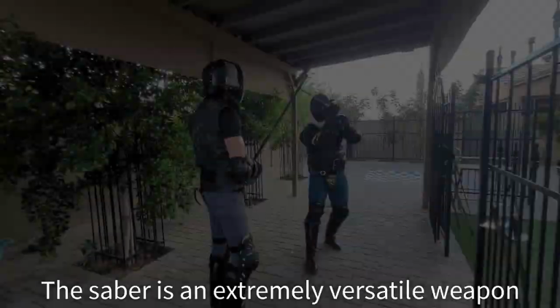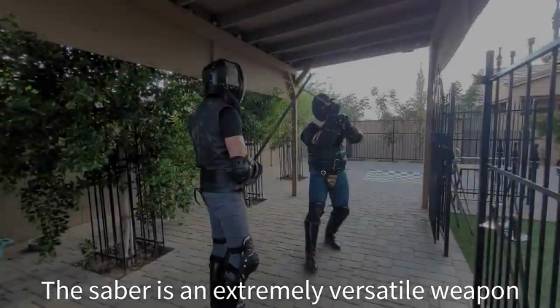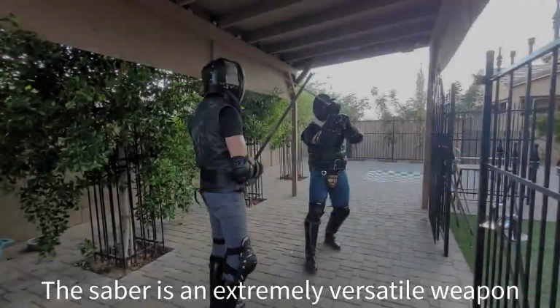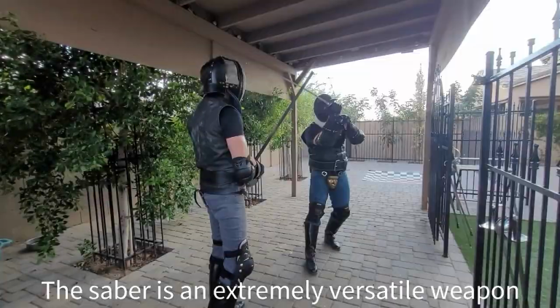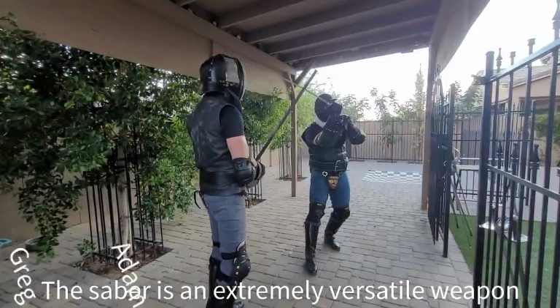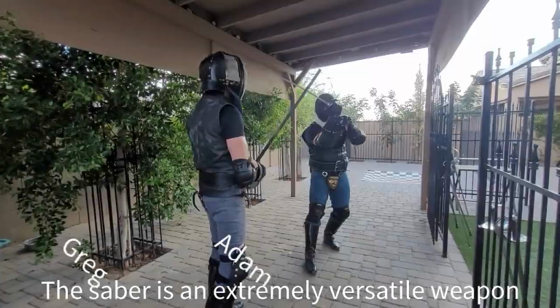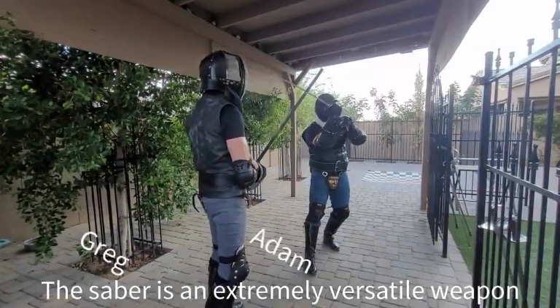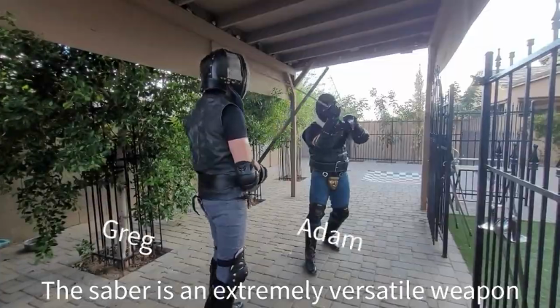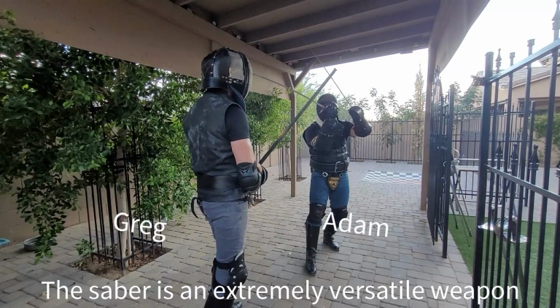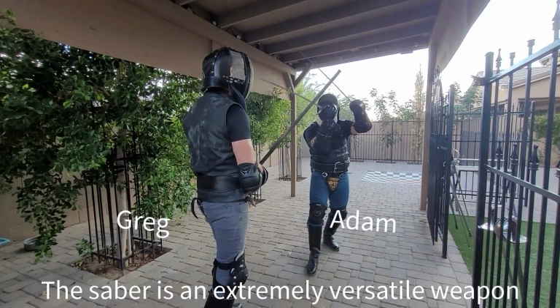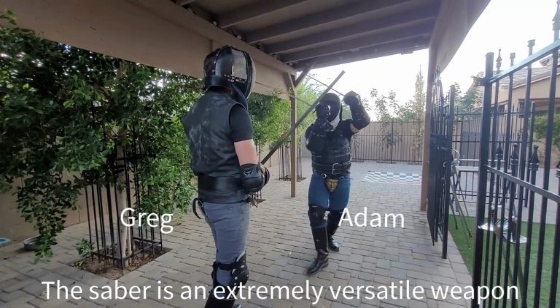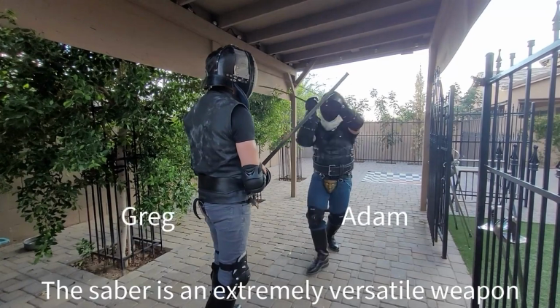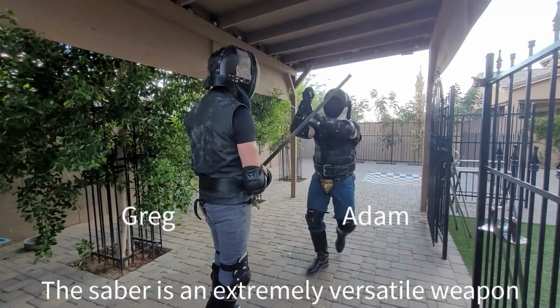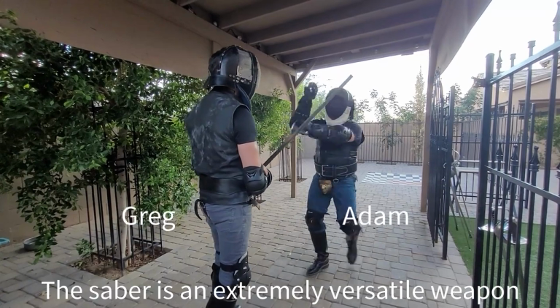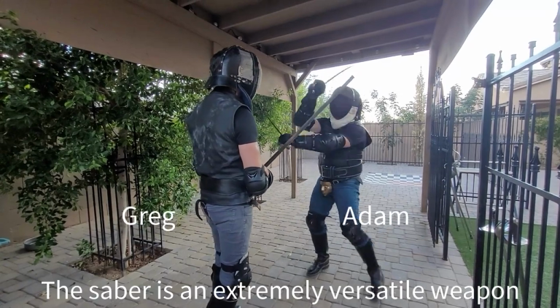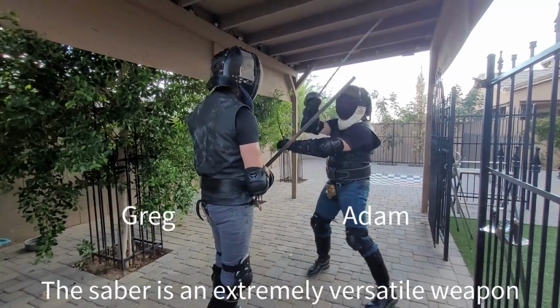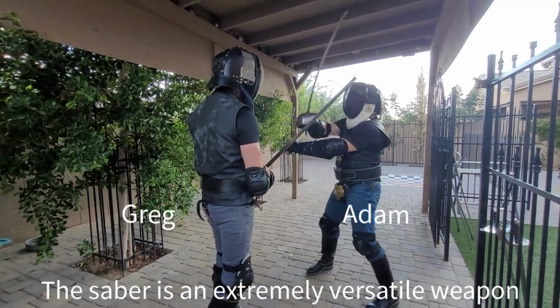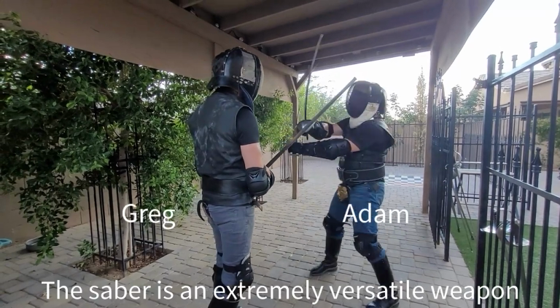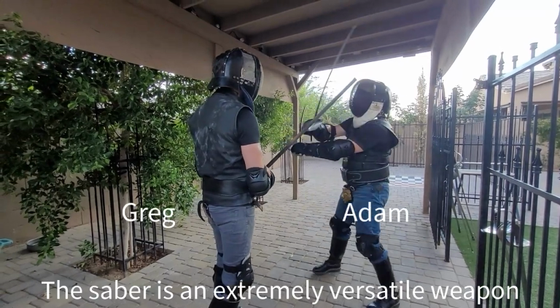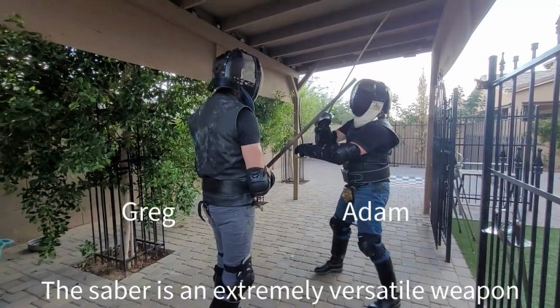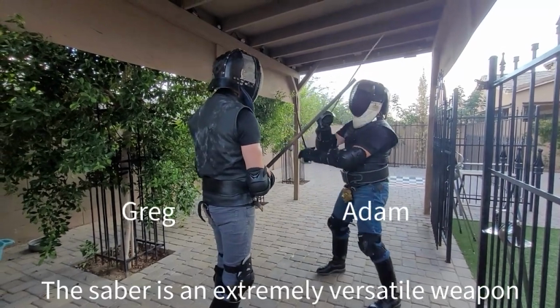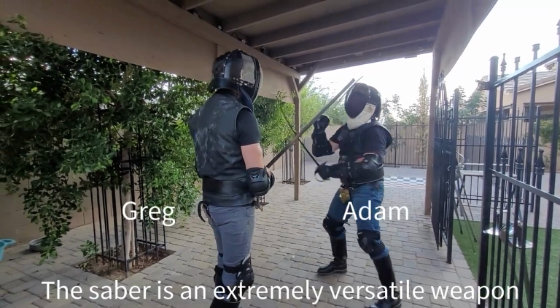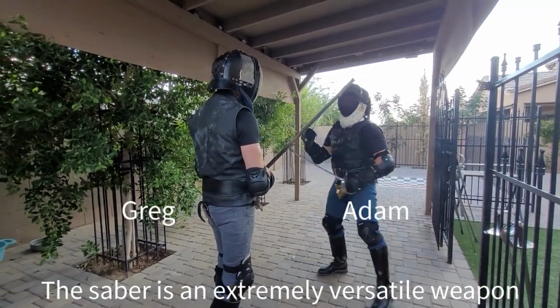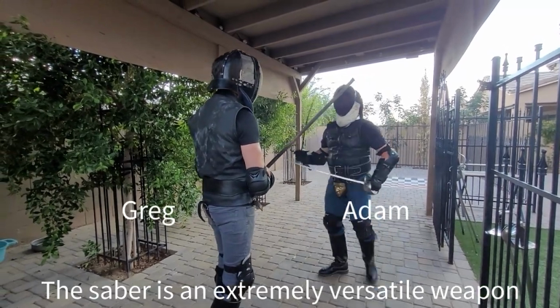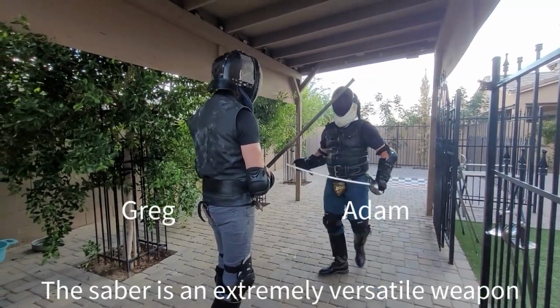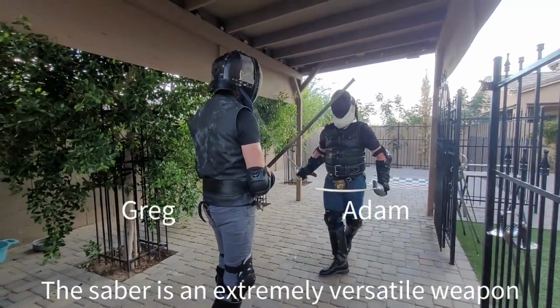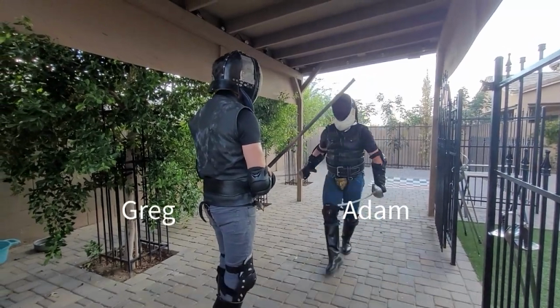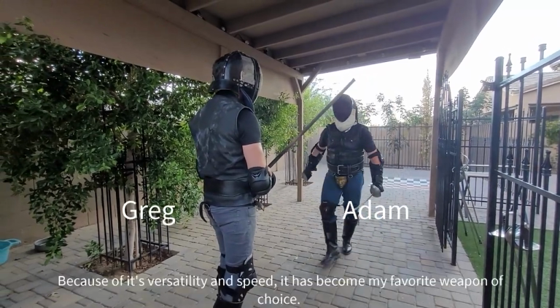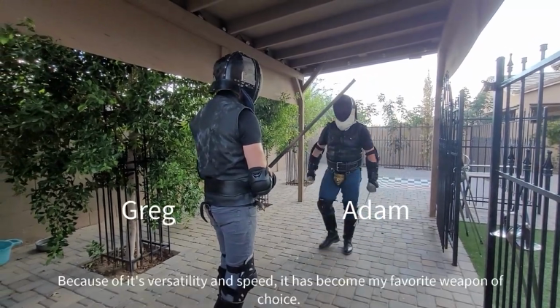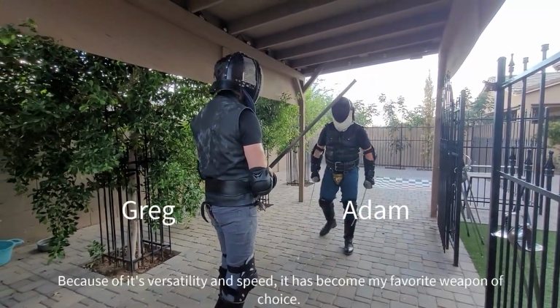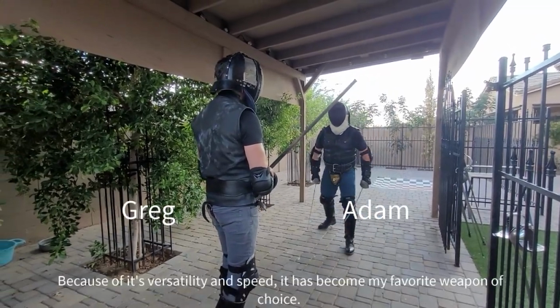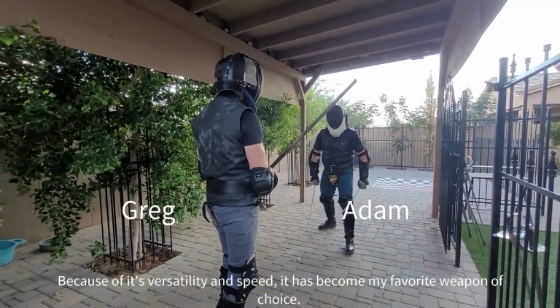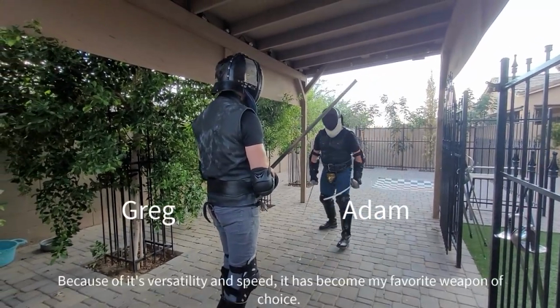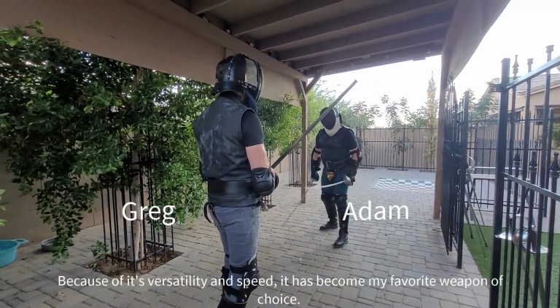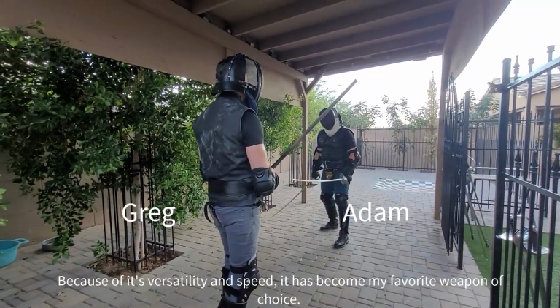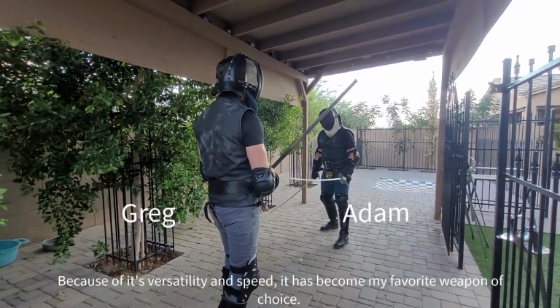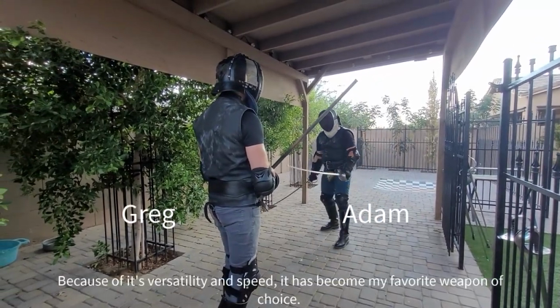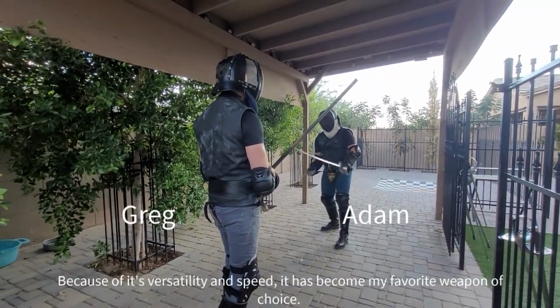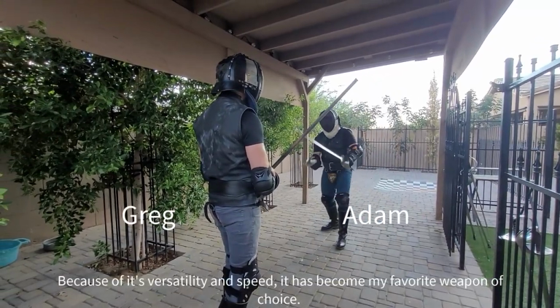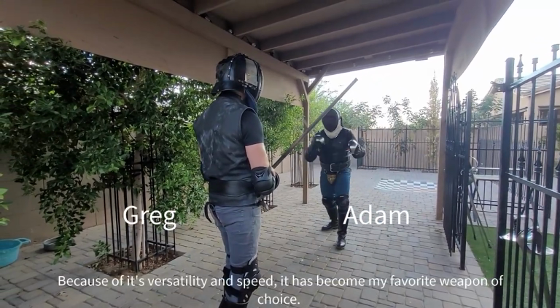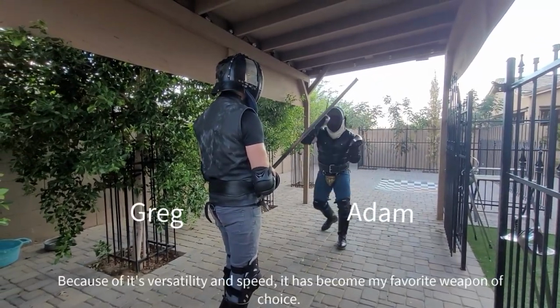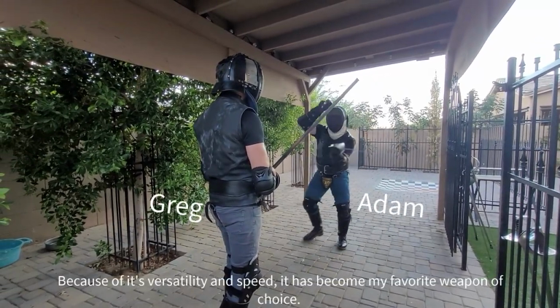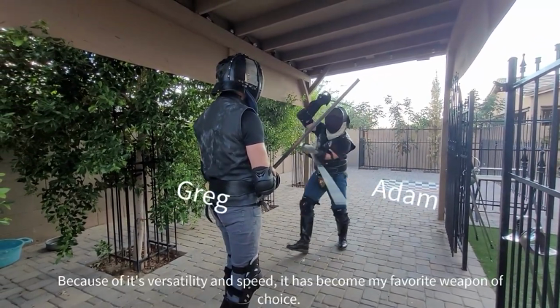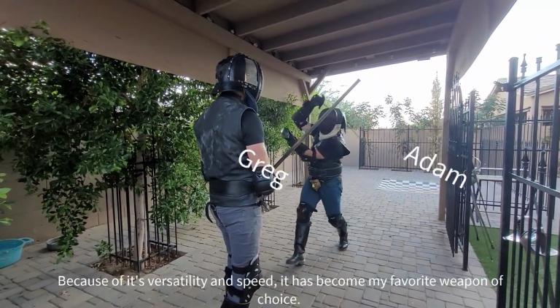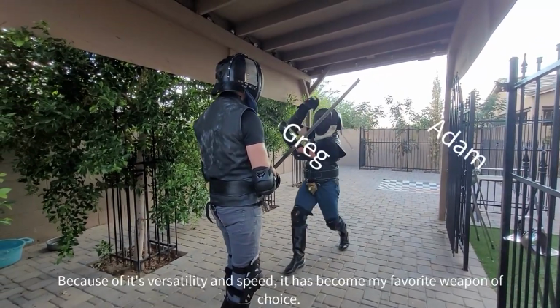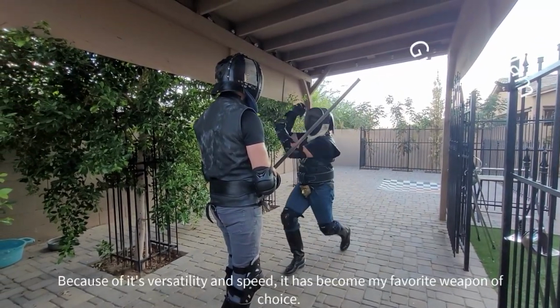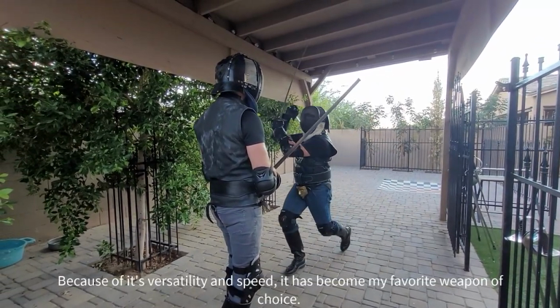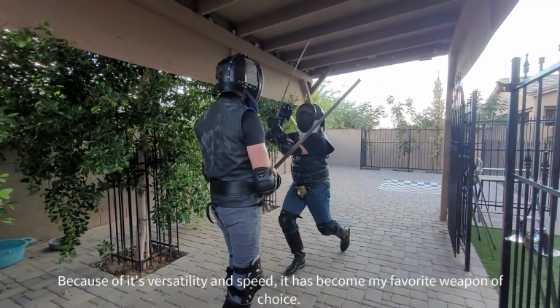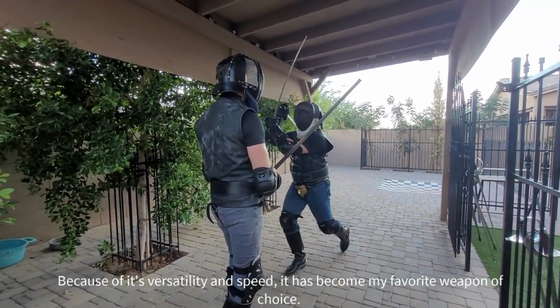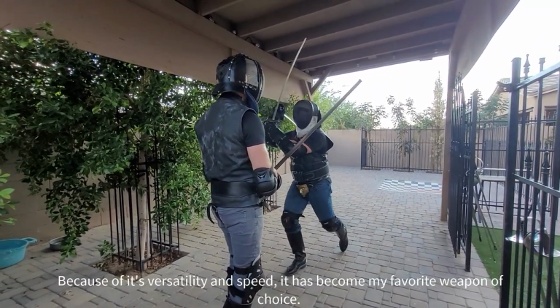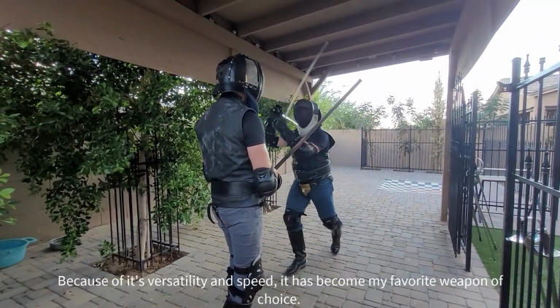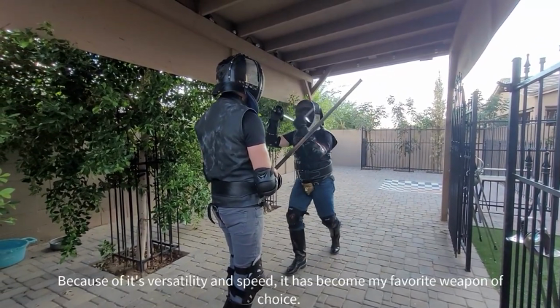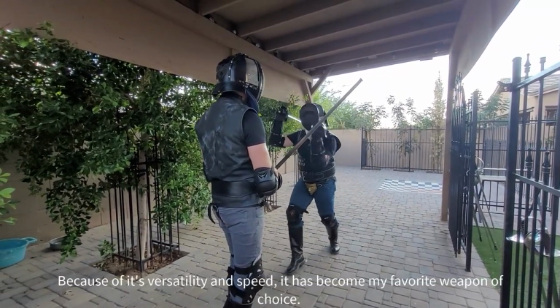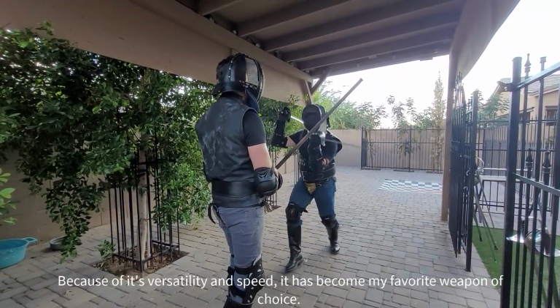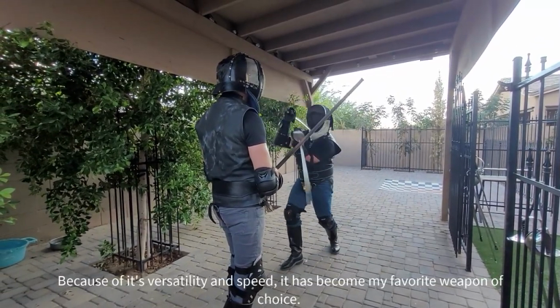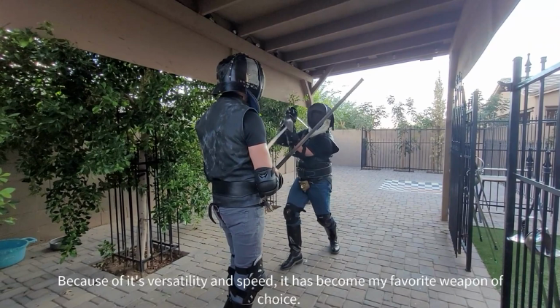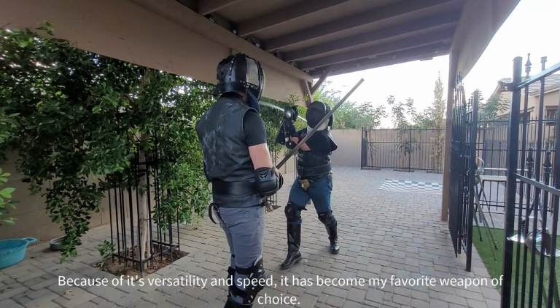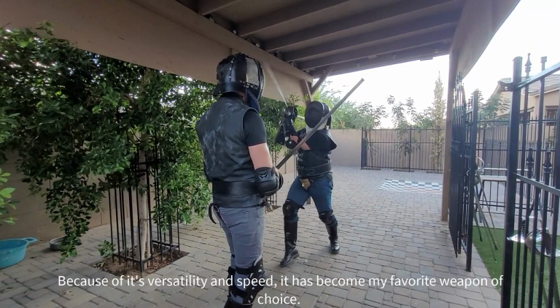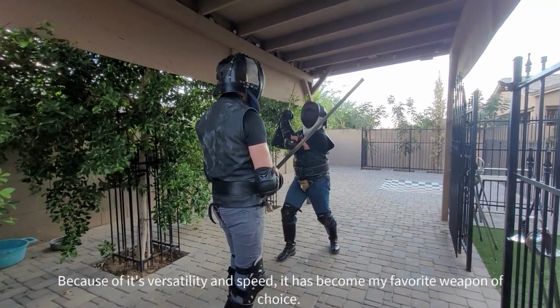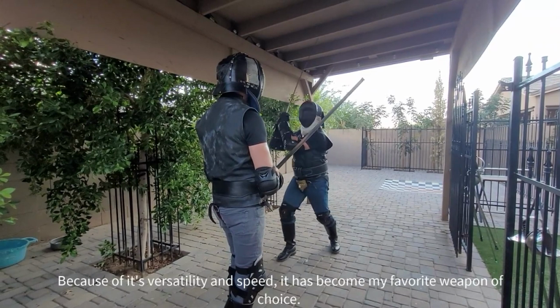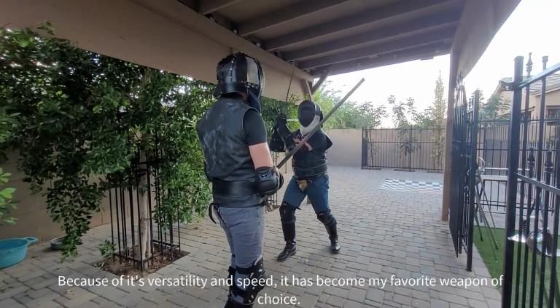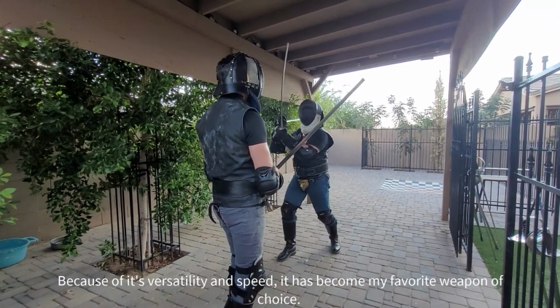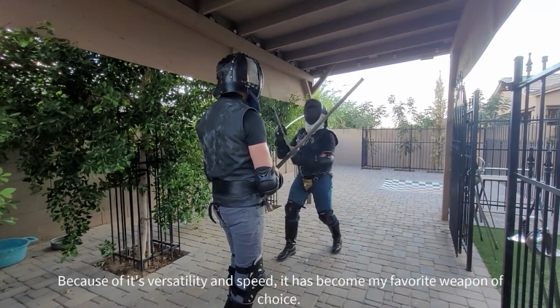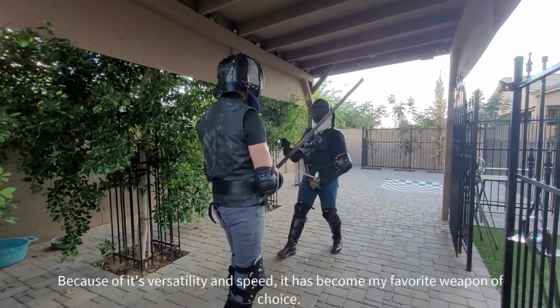The Sabre is an extremely versatile weapon. Because of its versatility and speed it has actually become my favorite weapon of choice.